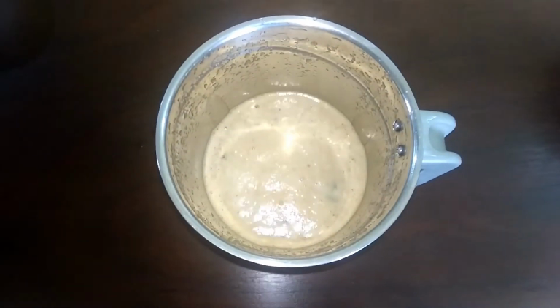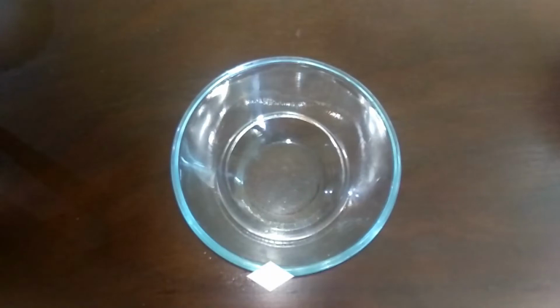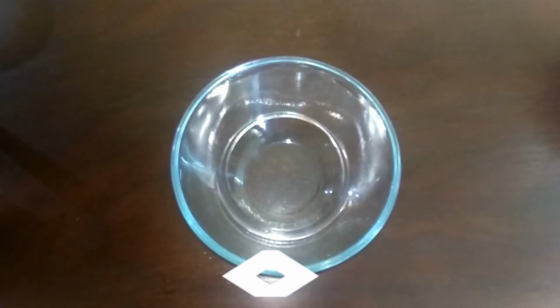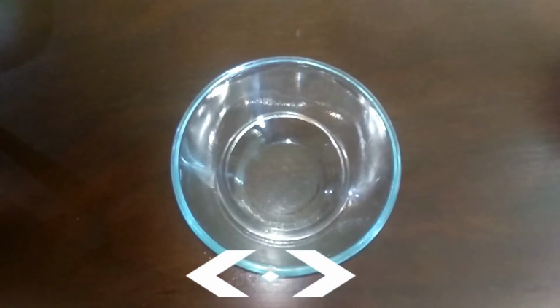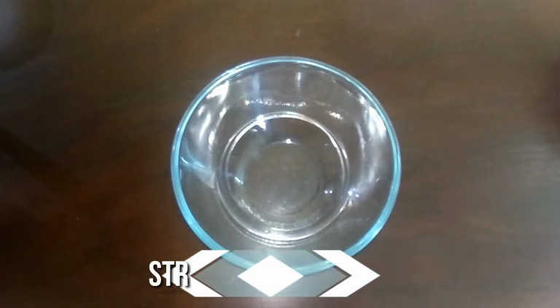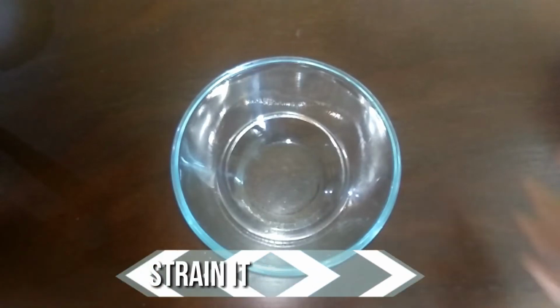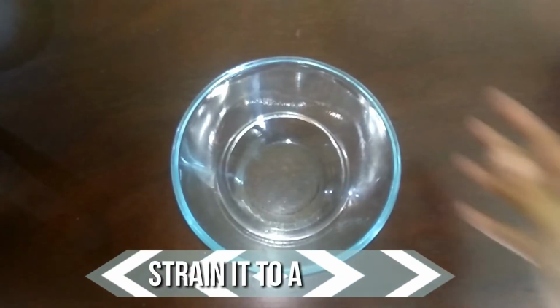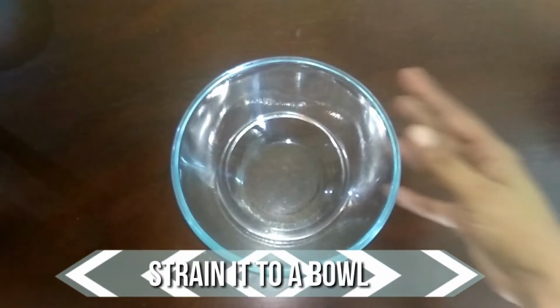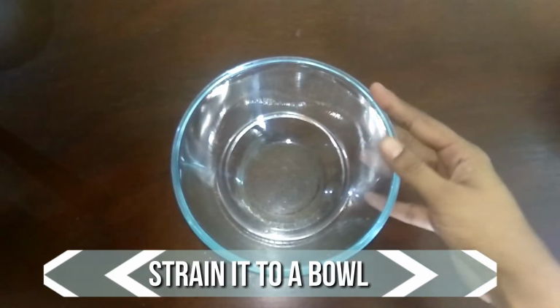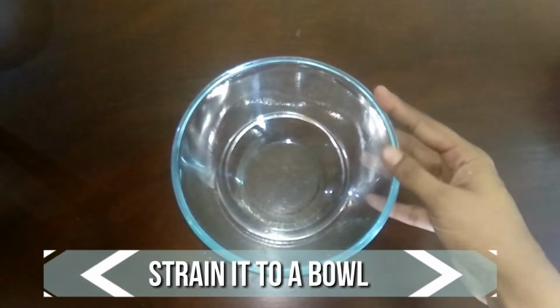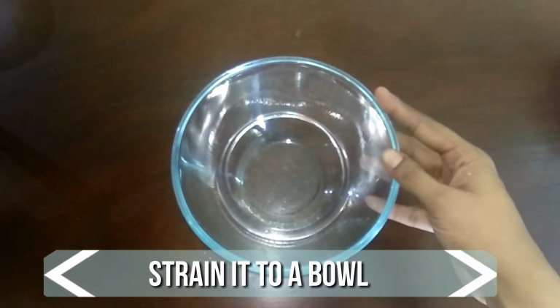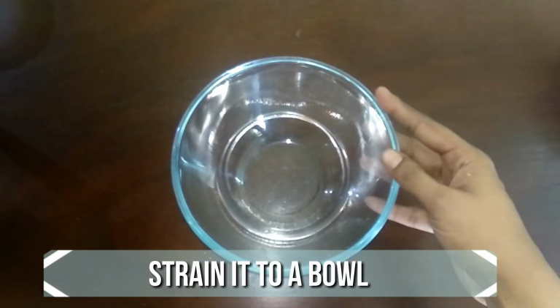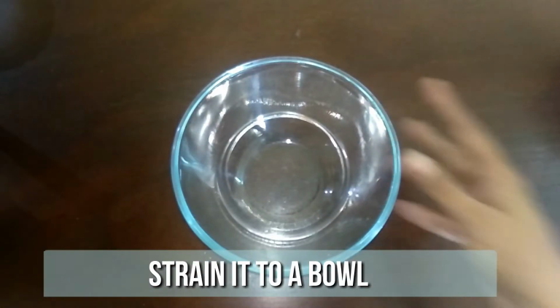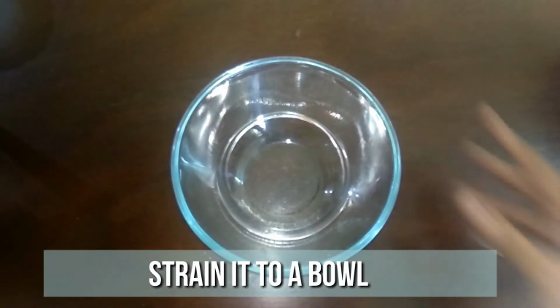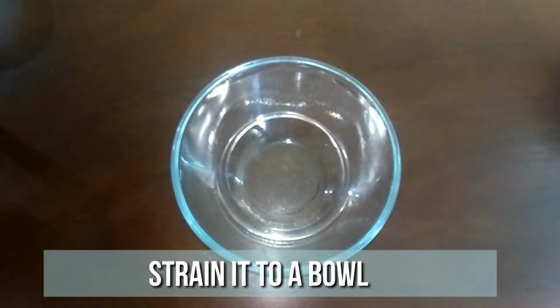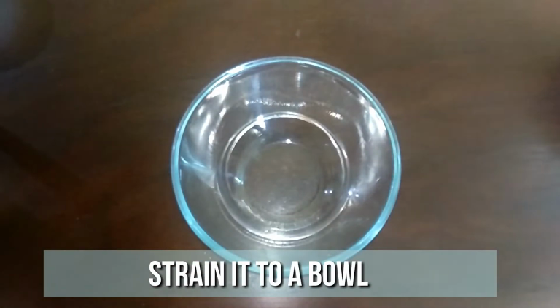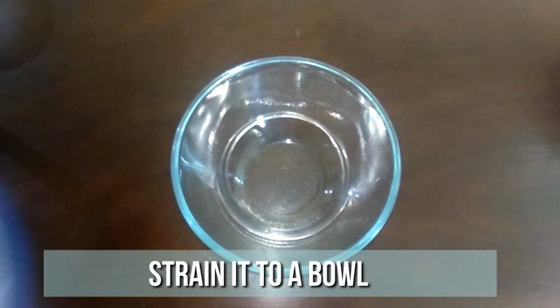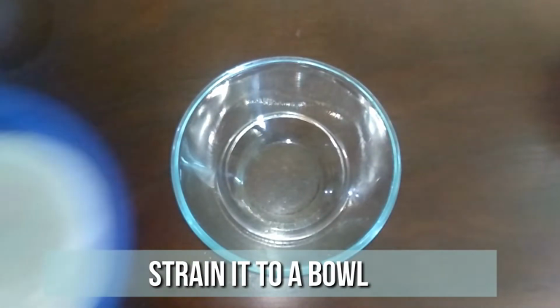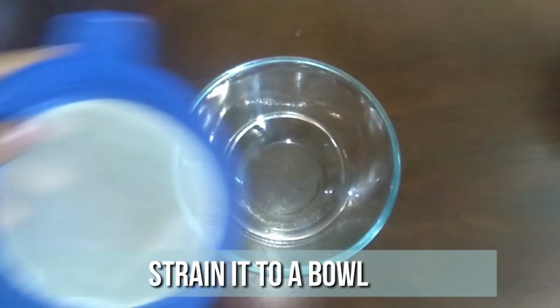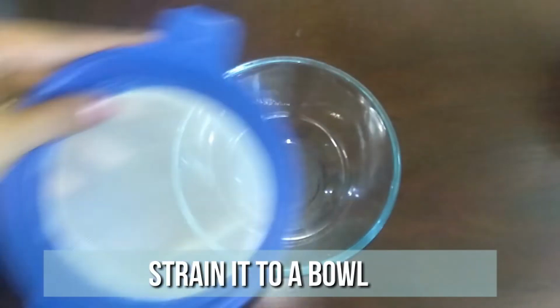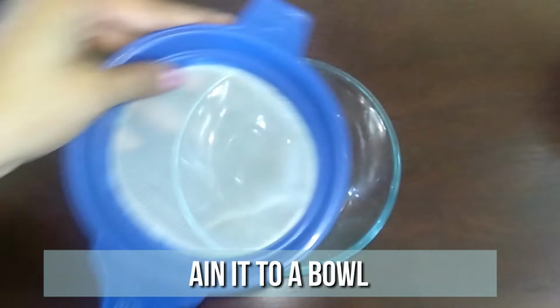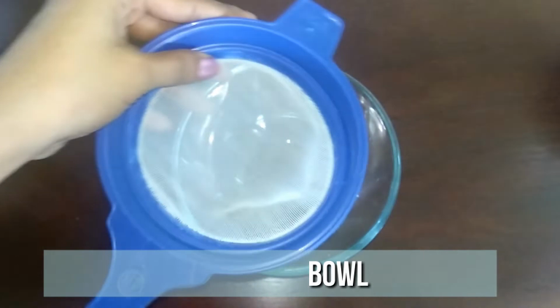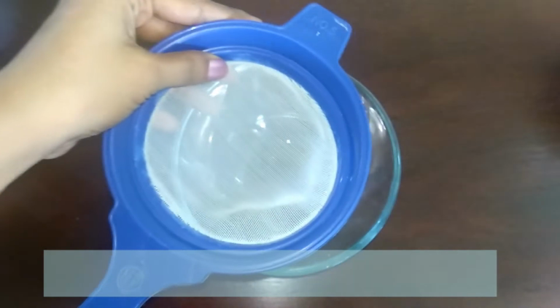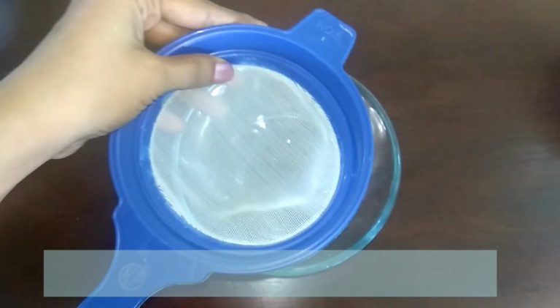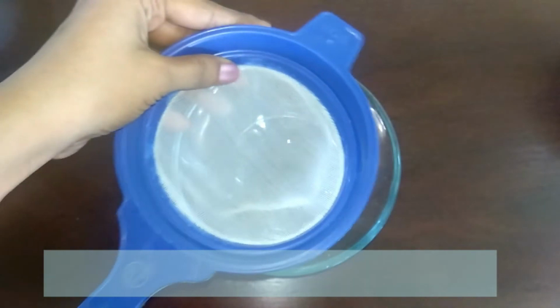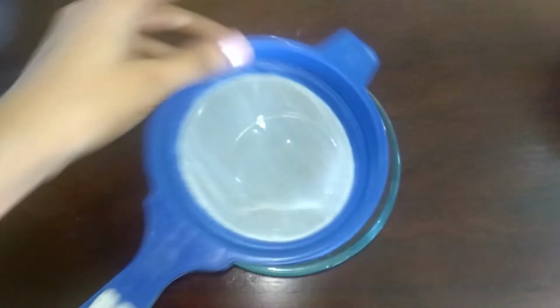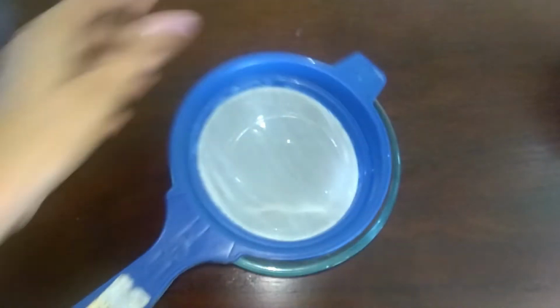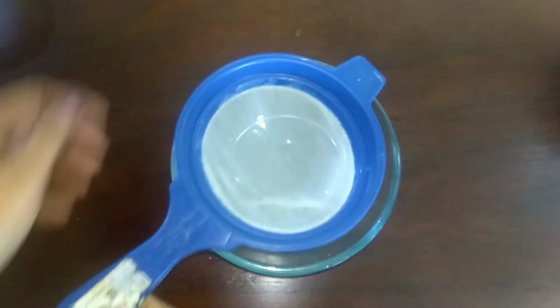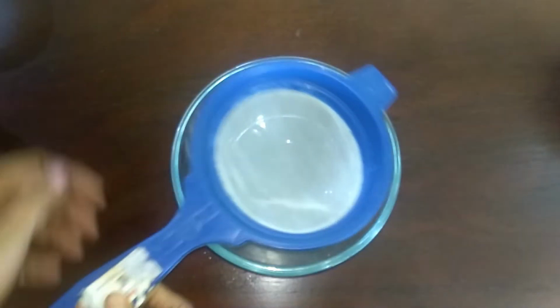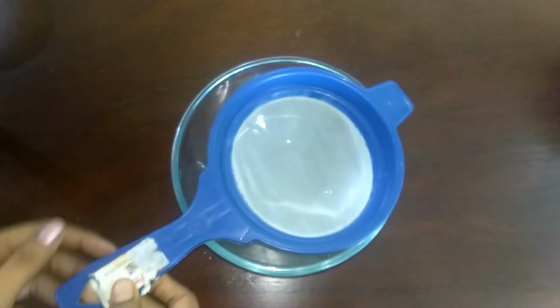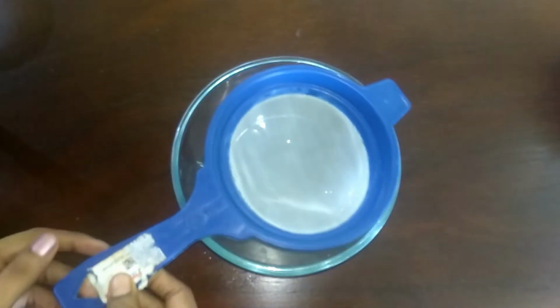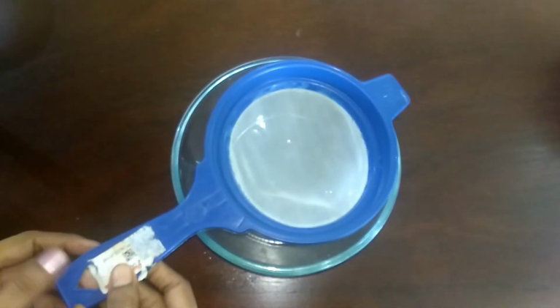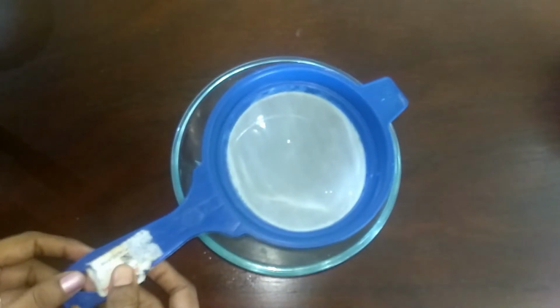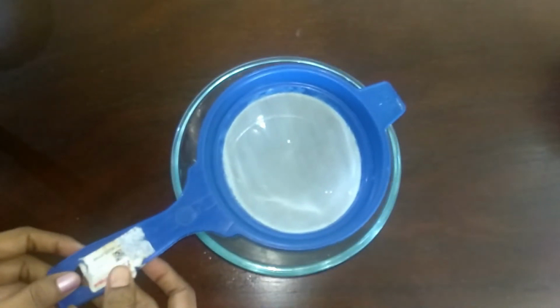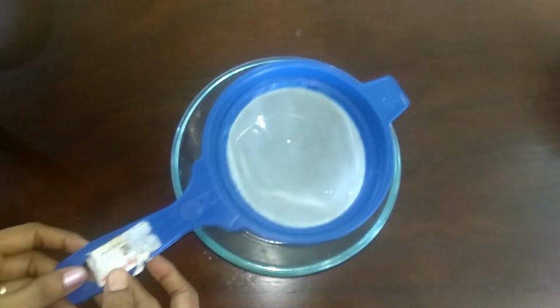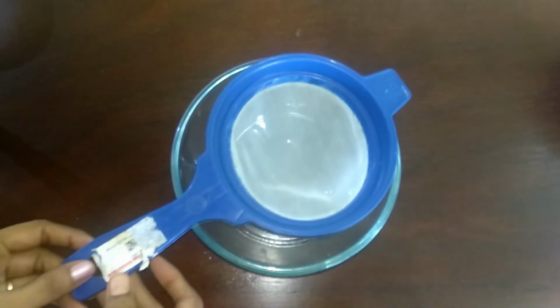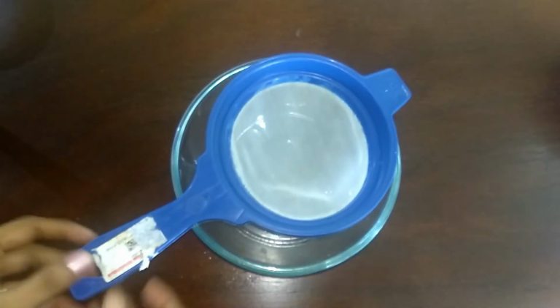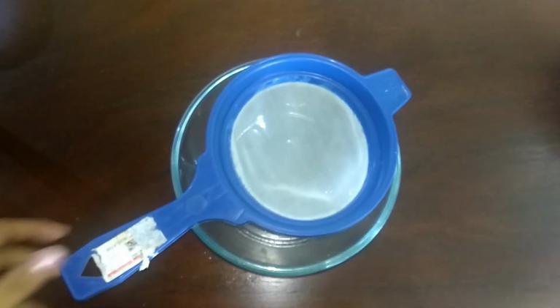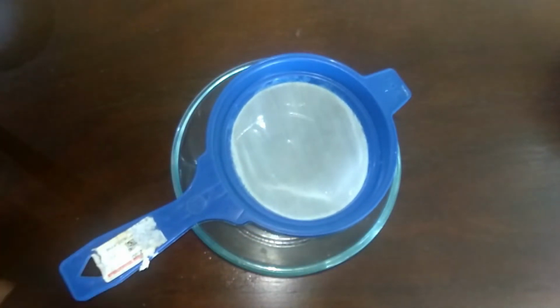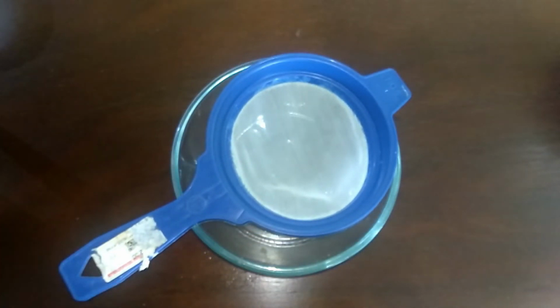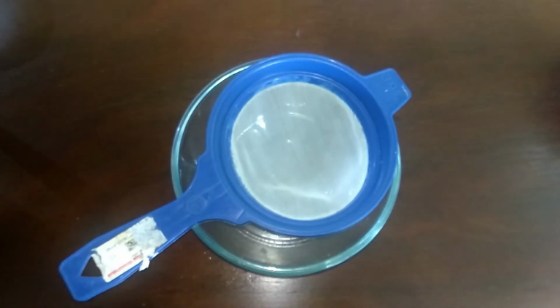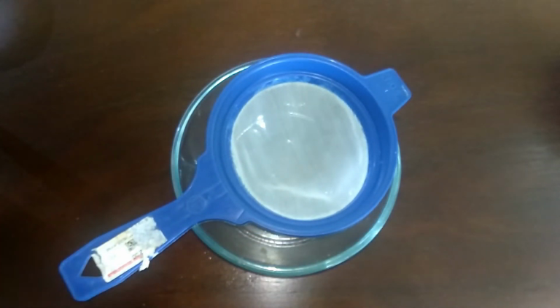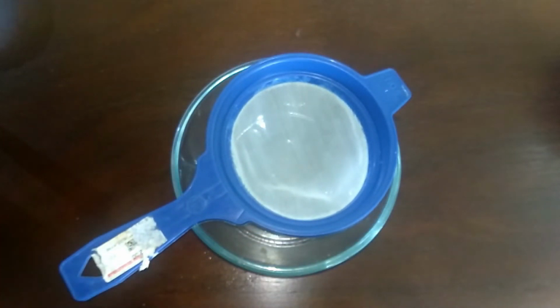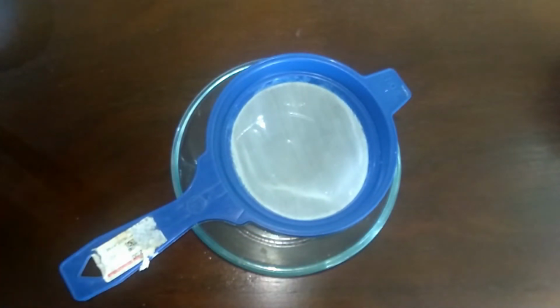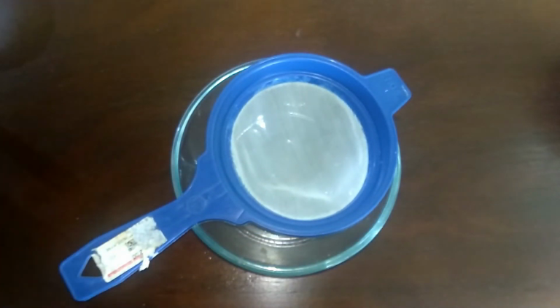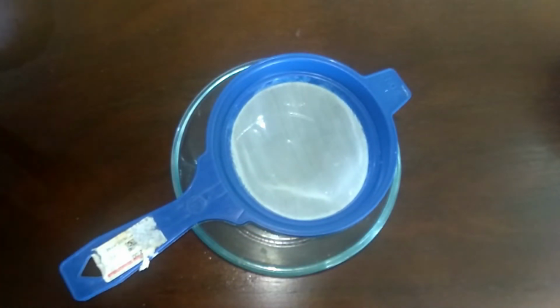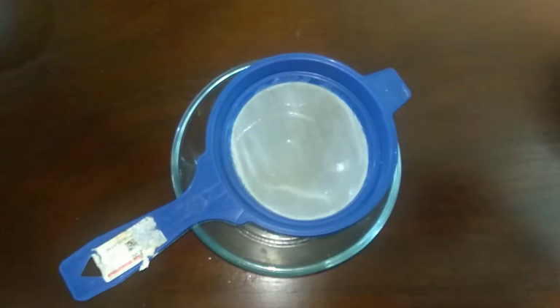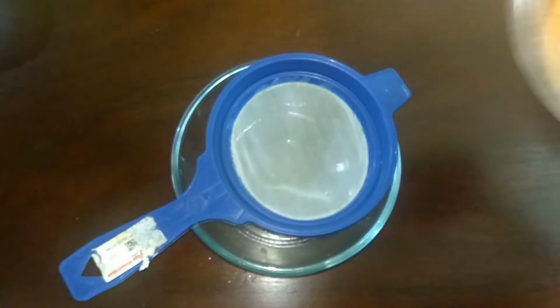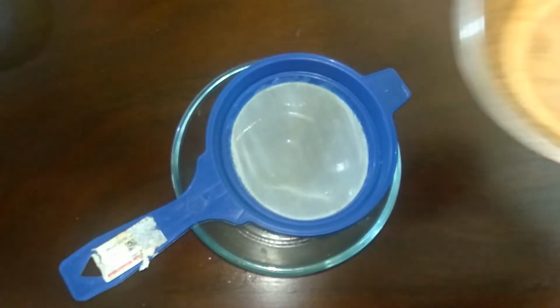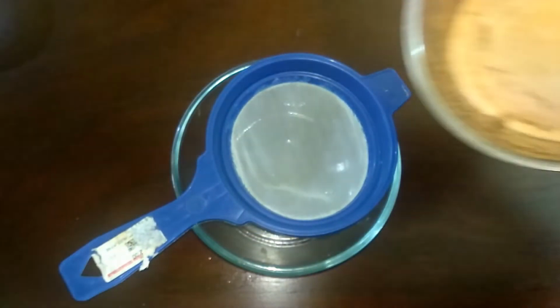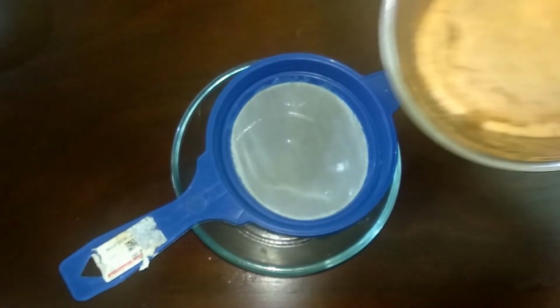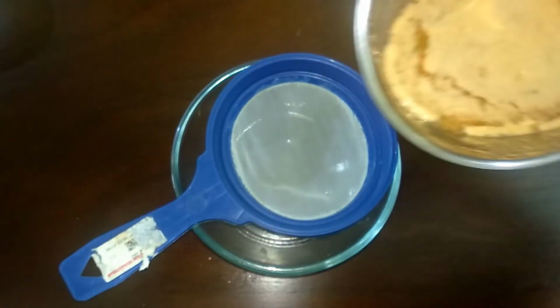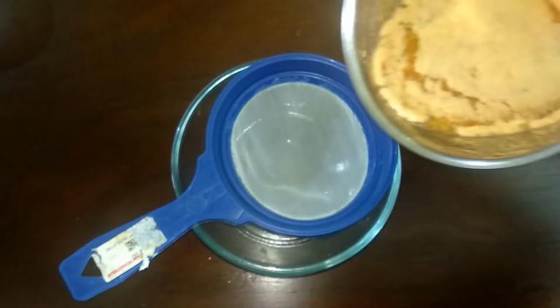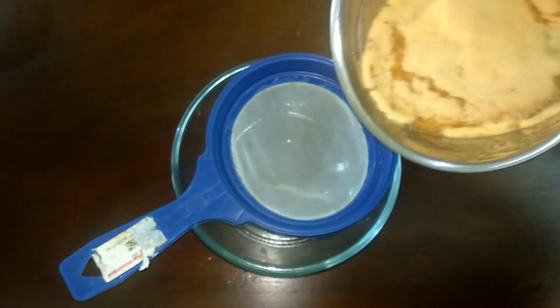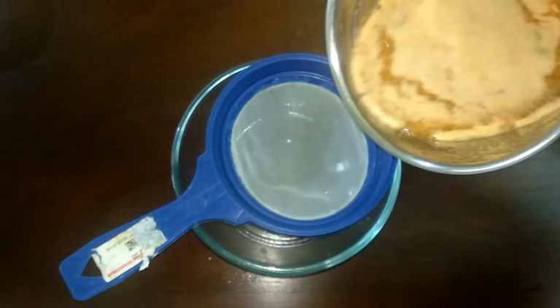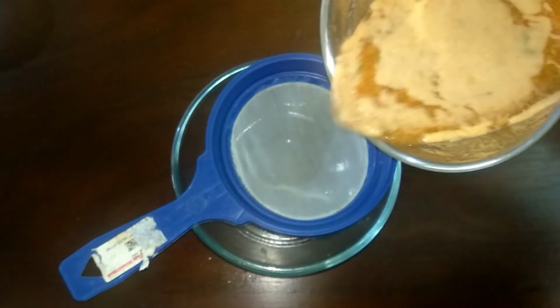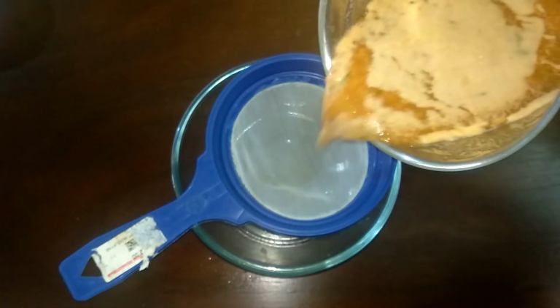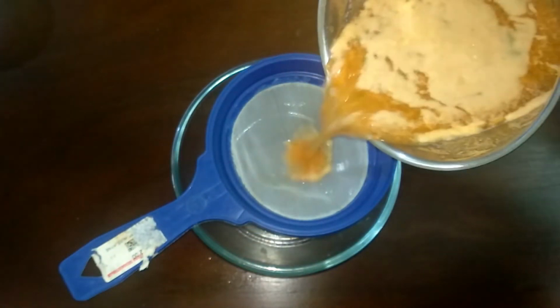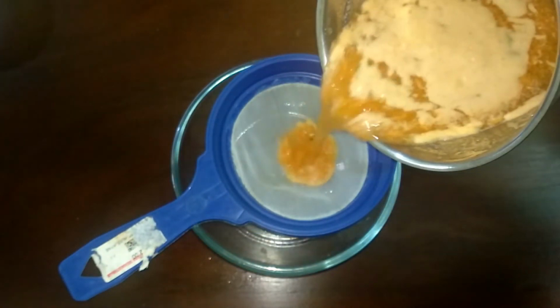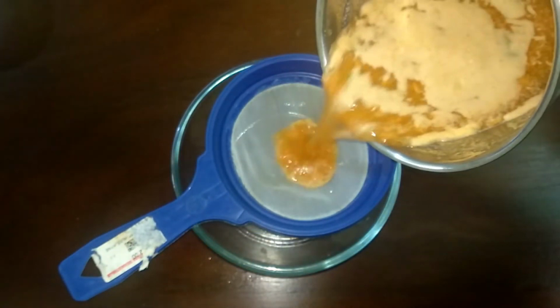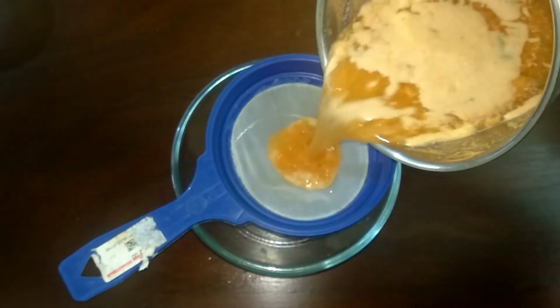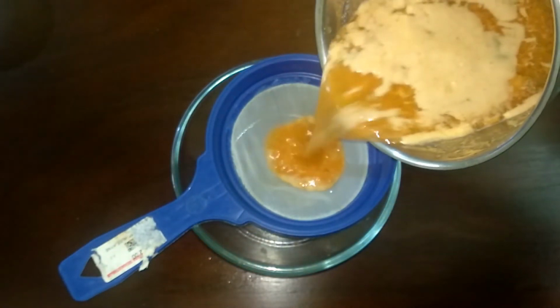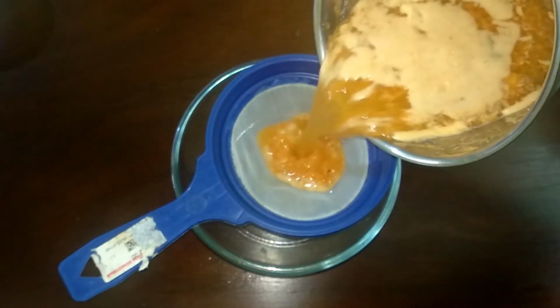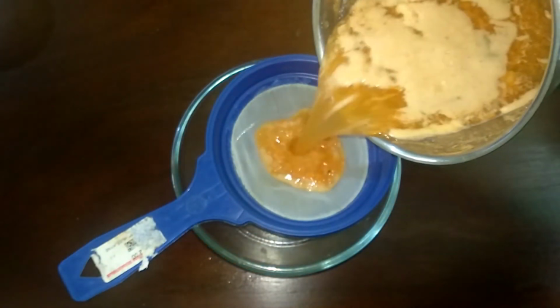To a bowl, place a strainer and strain the juice. You don't want any pulp of the carrot.